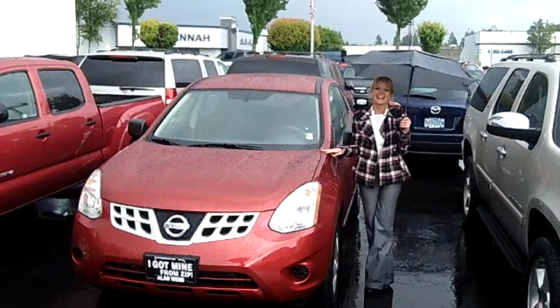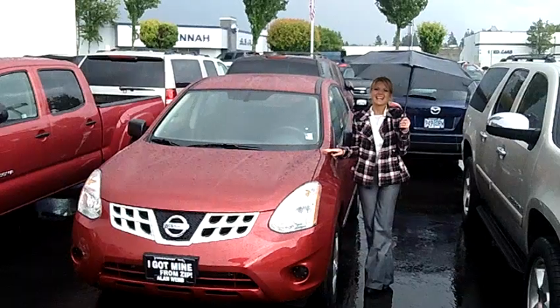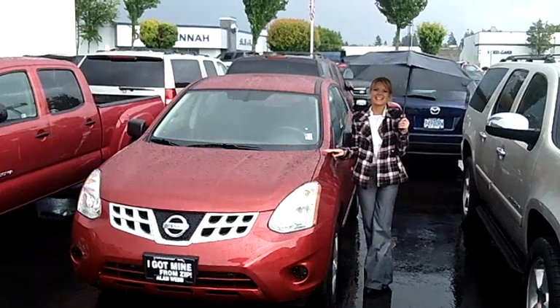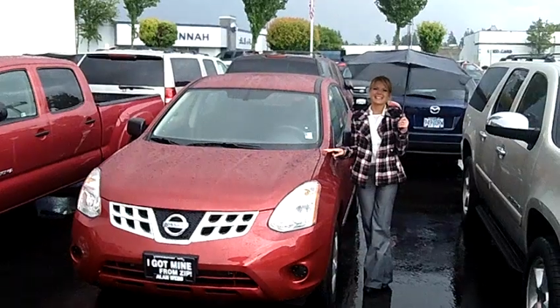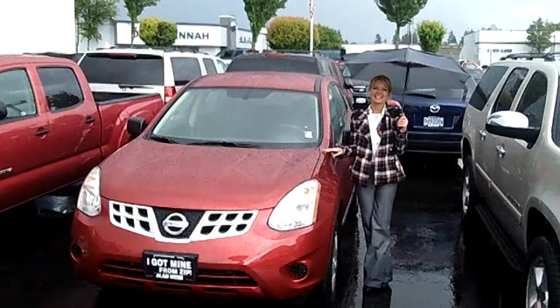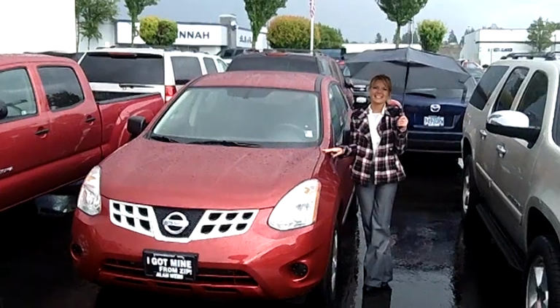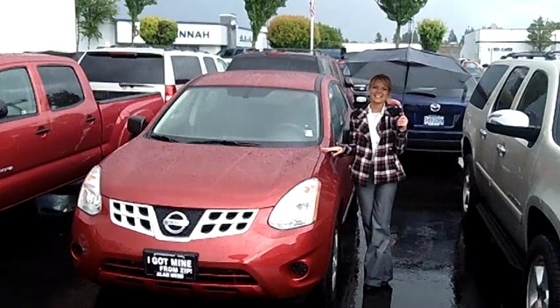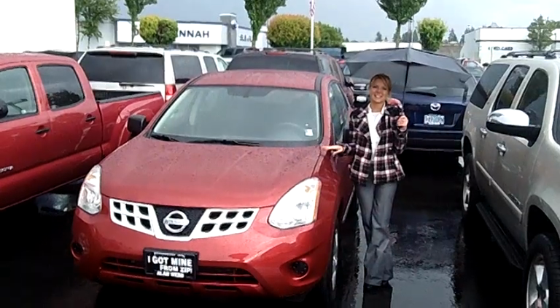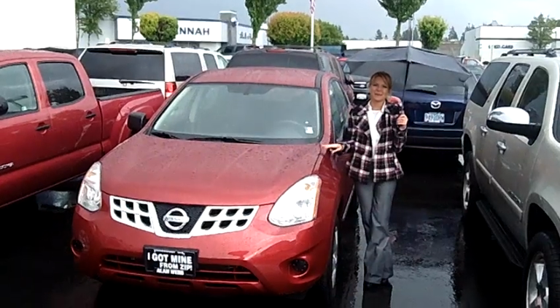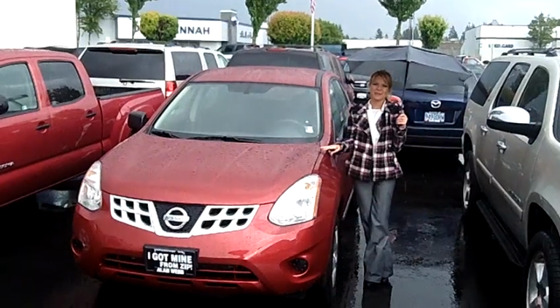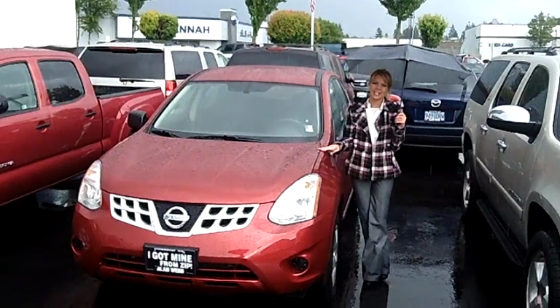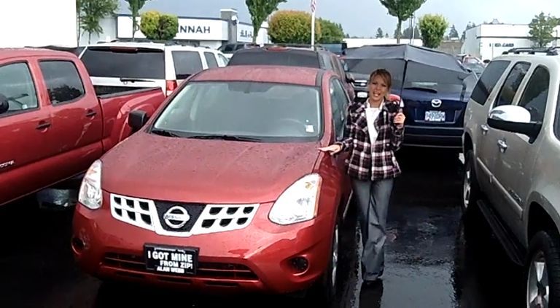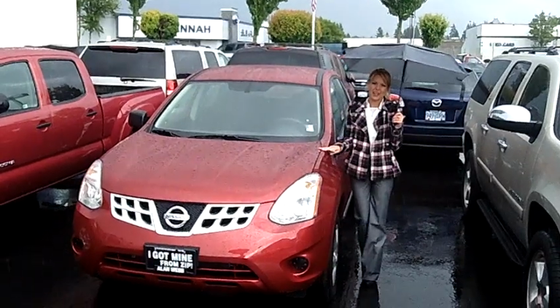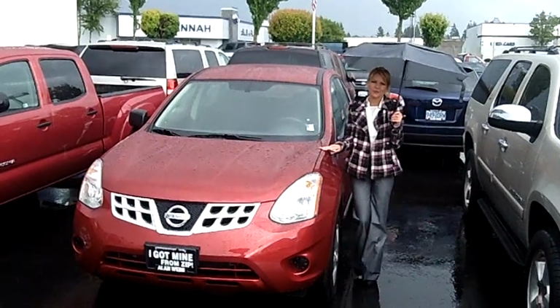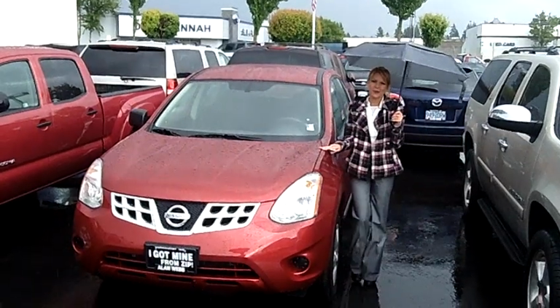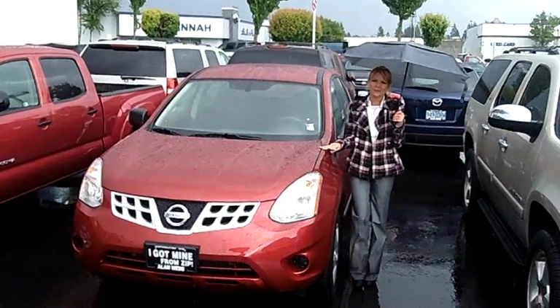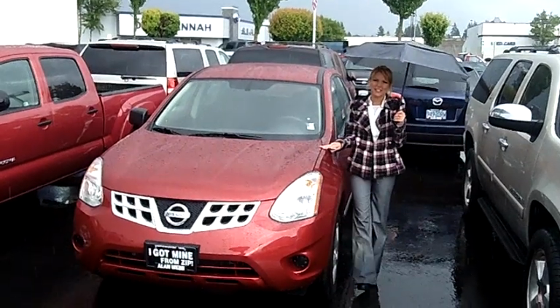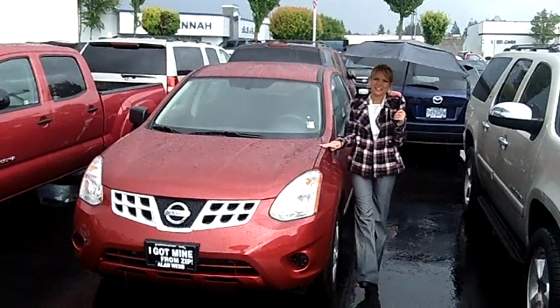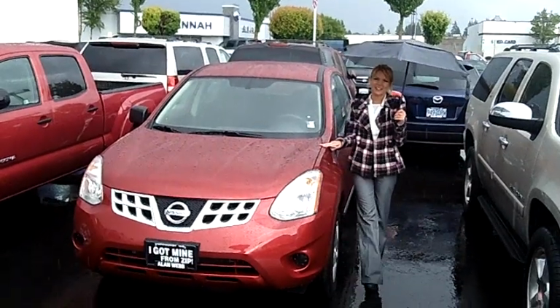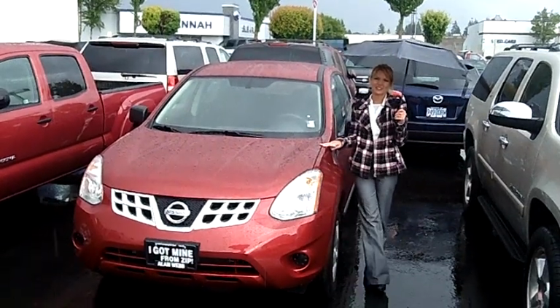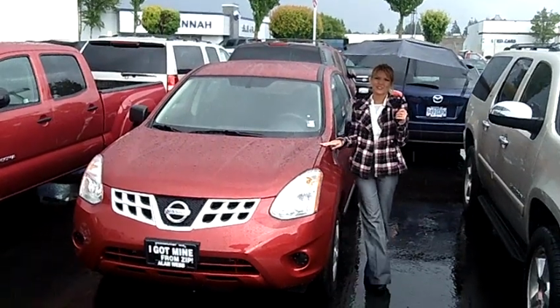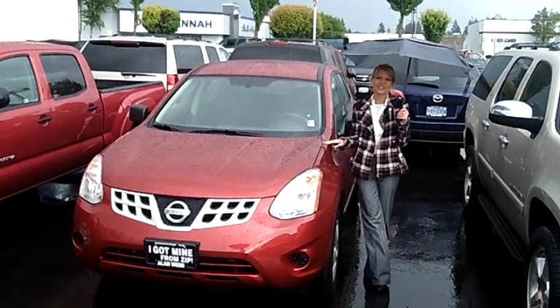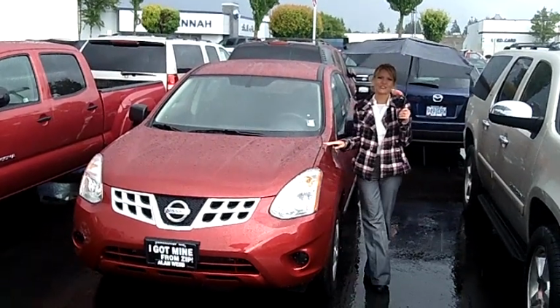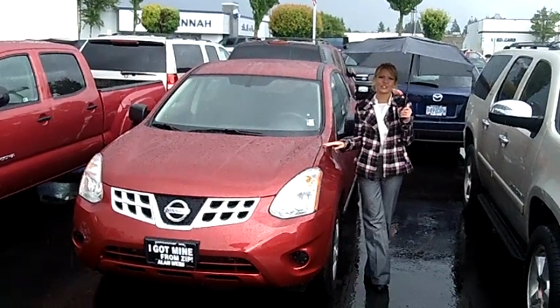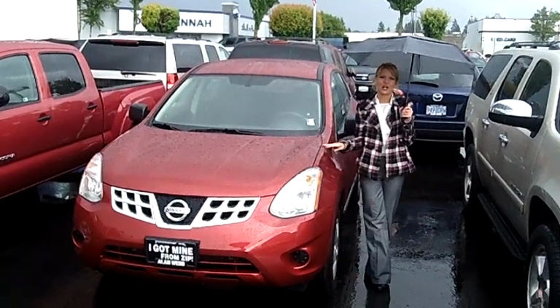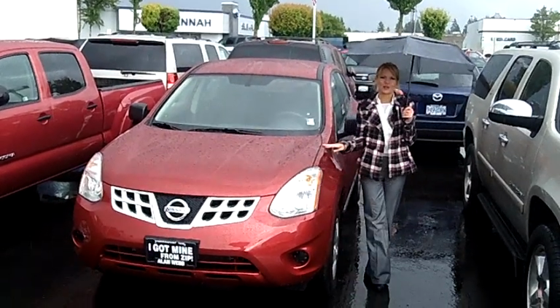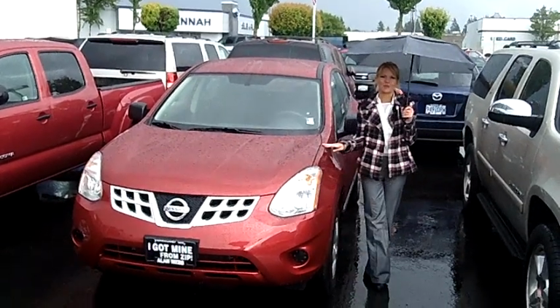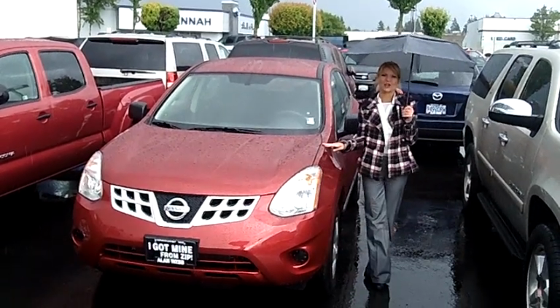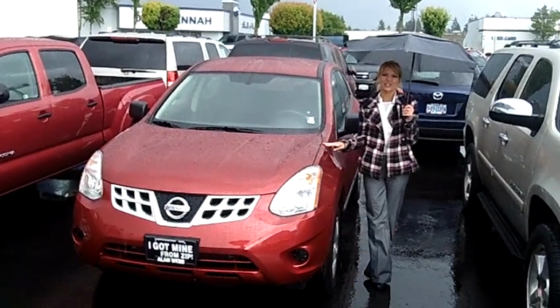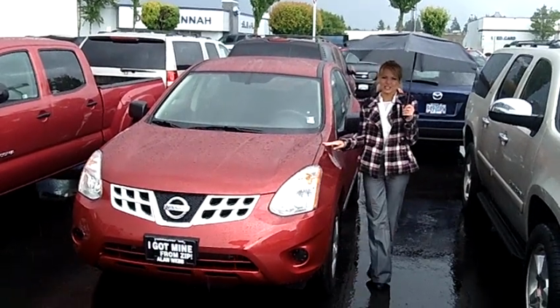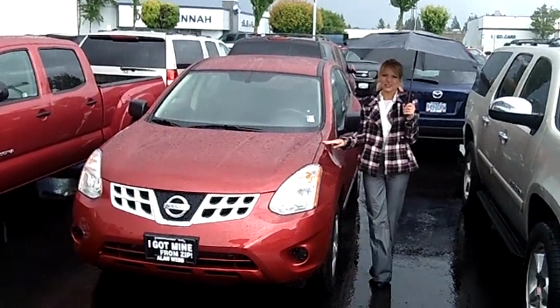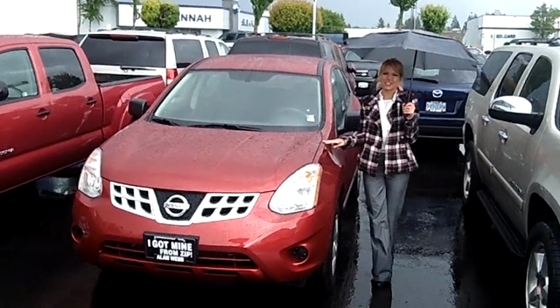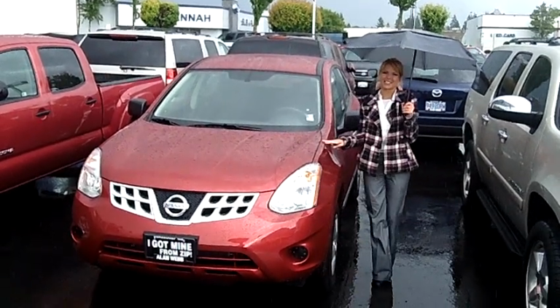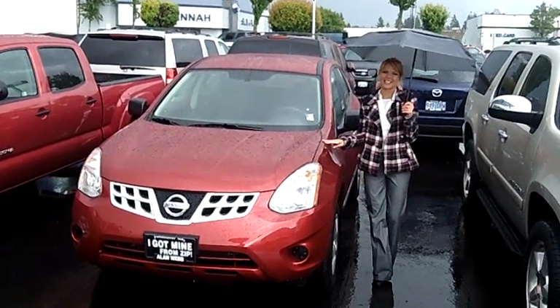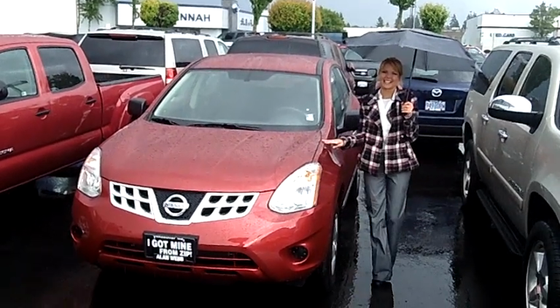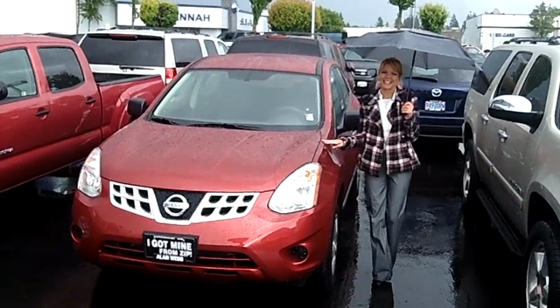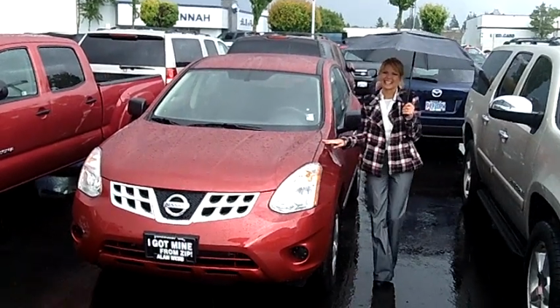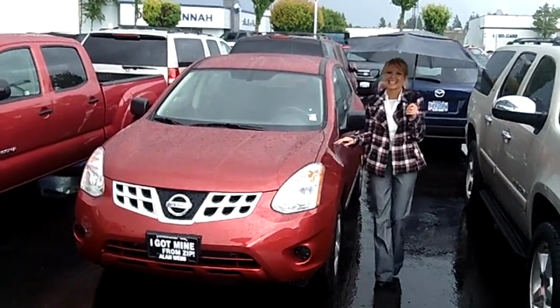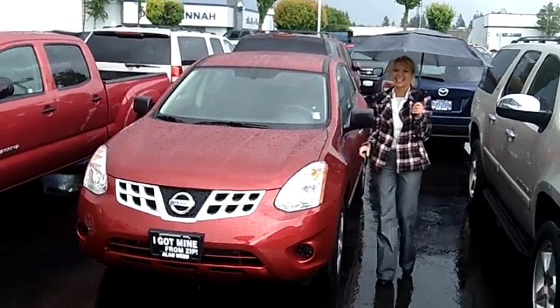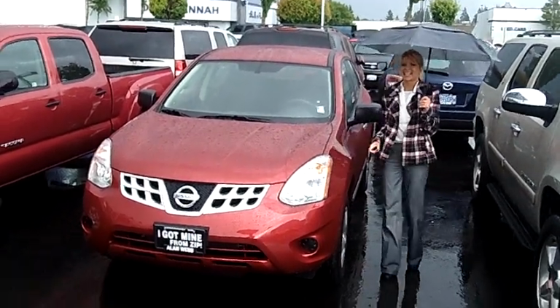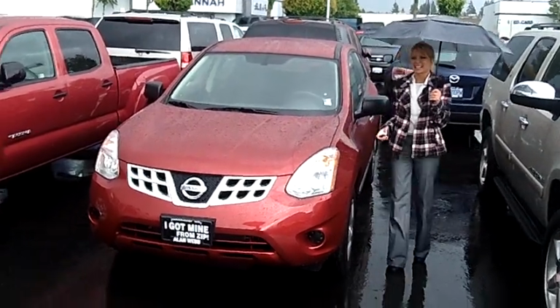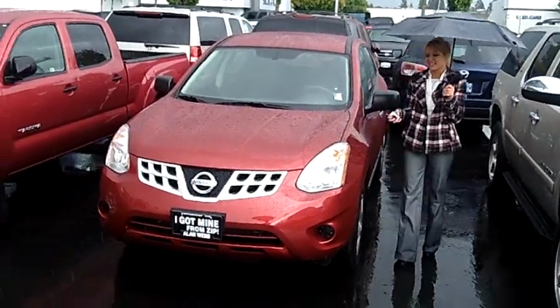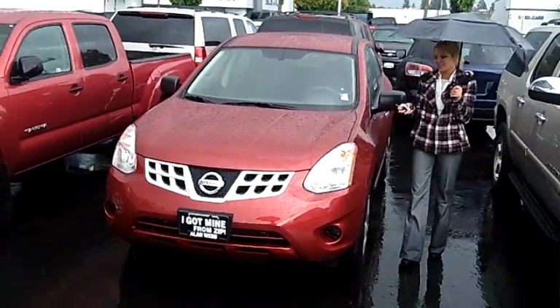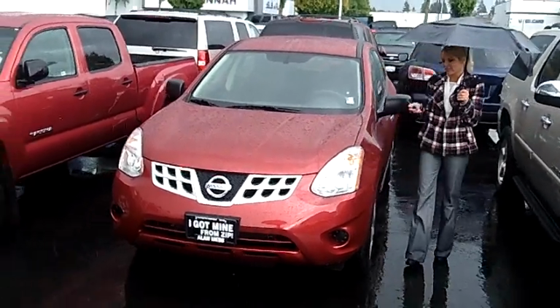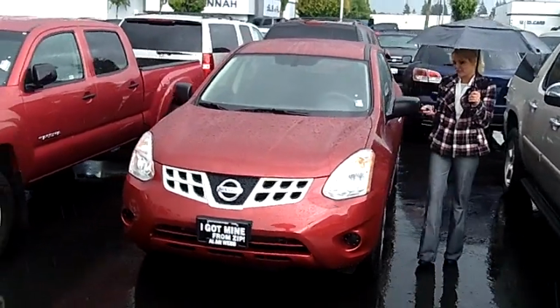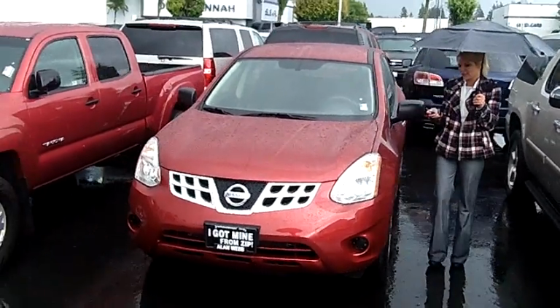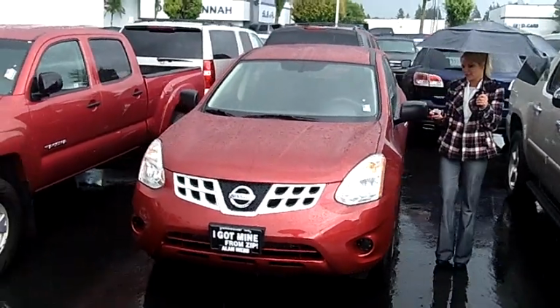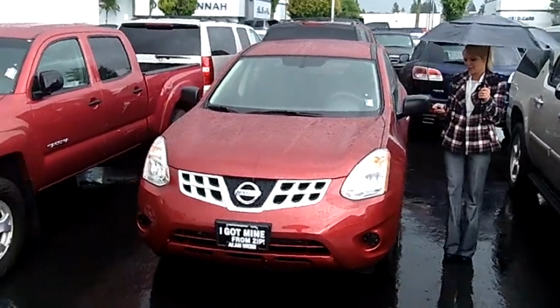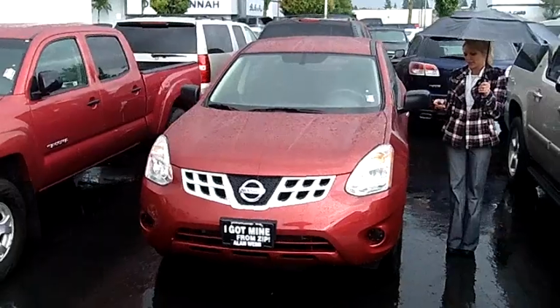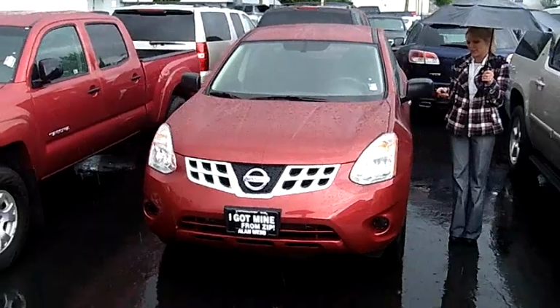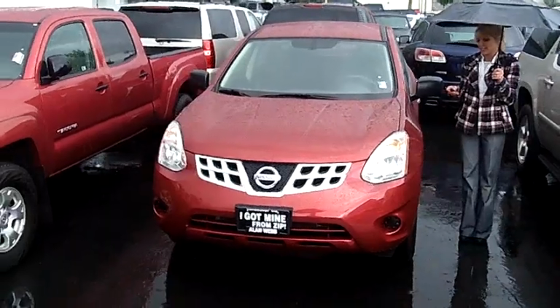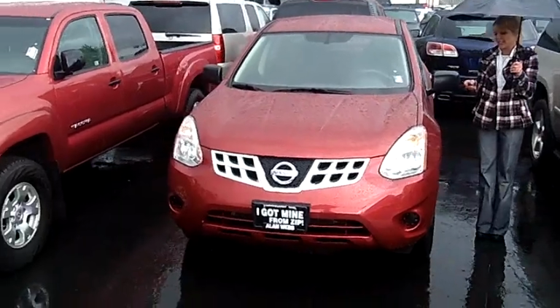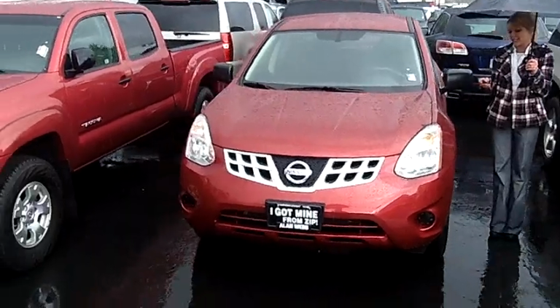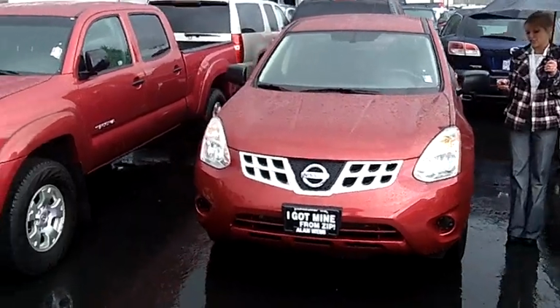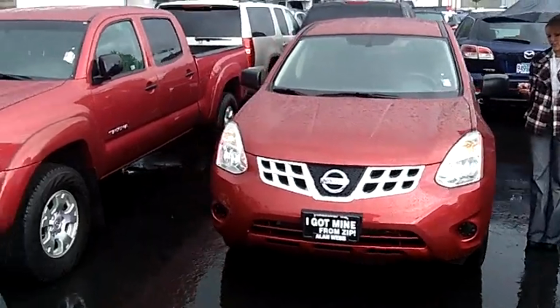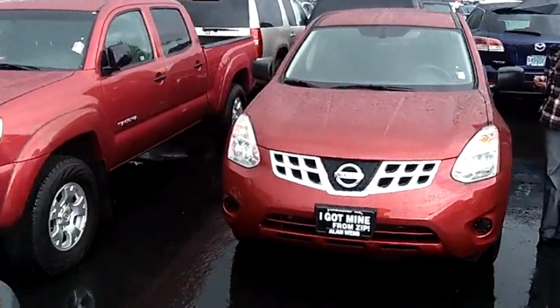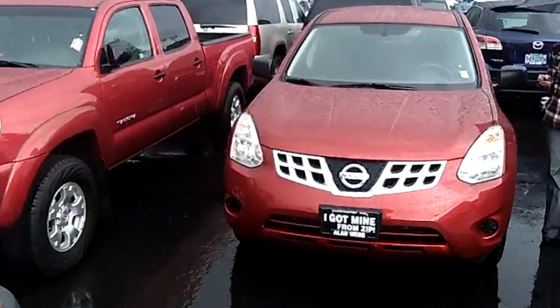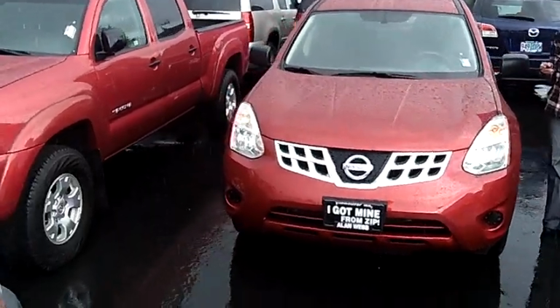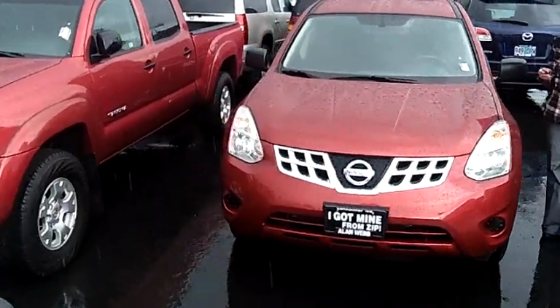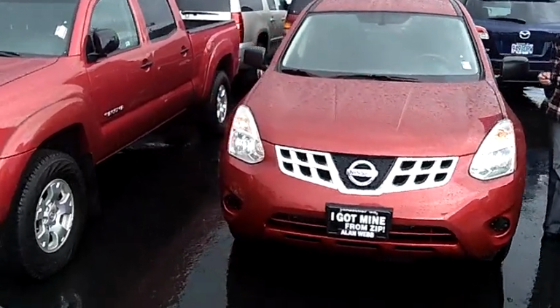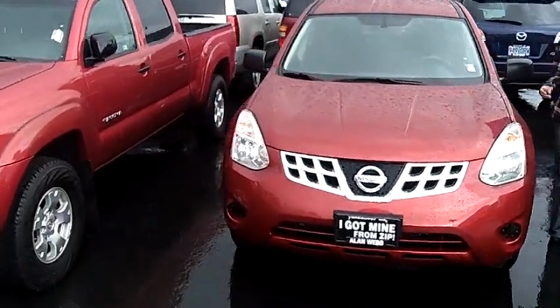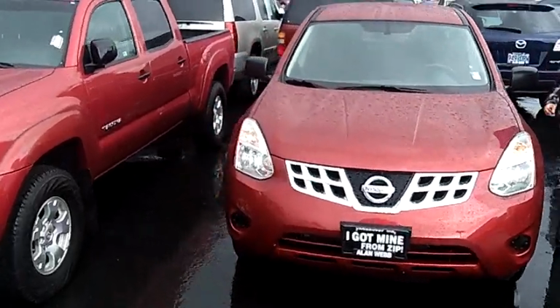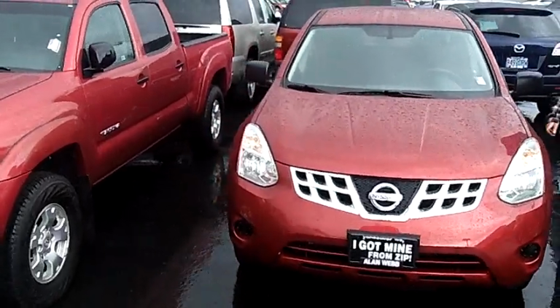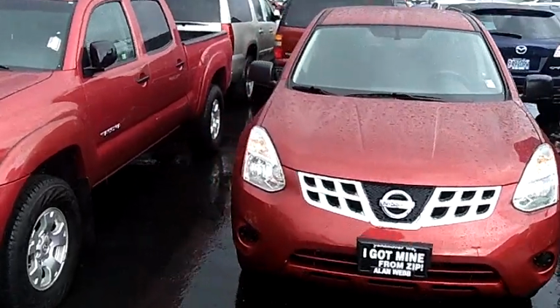Hi, this is Lacey. I'm here at Allen Webb Nissan in the Vancouver Auto Mall. Thanks for clicking on that link. This is your virtual tour of the 2012 Nissan Rogue.